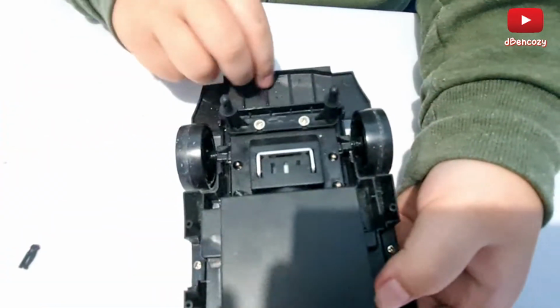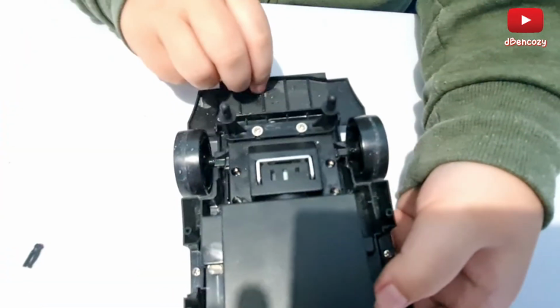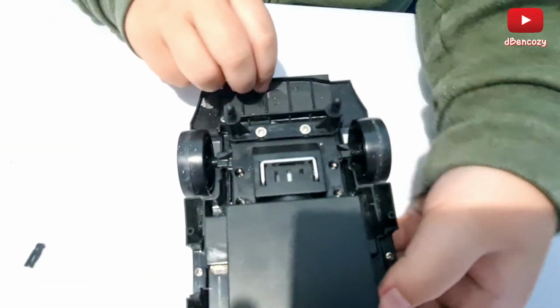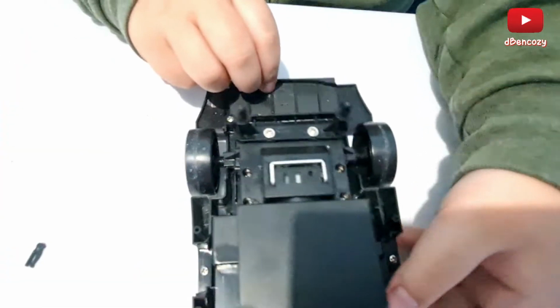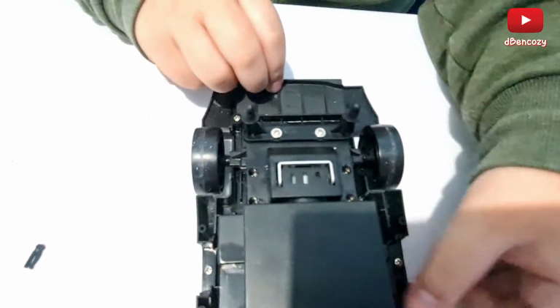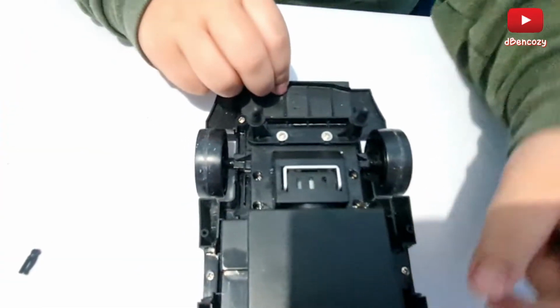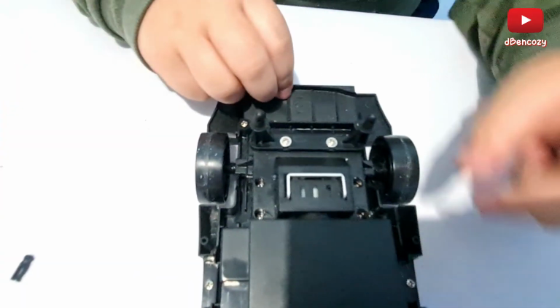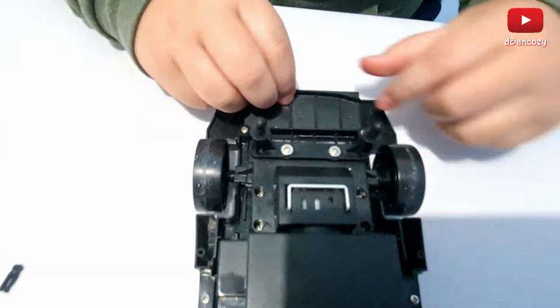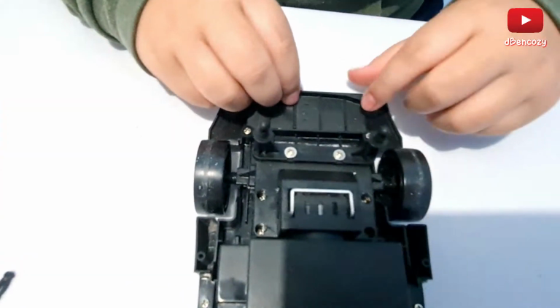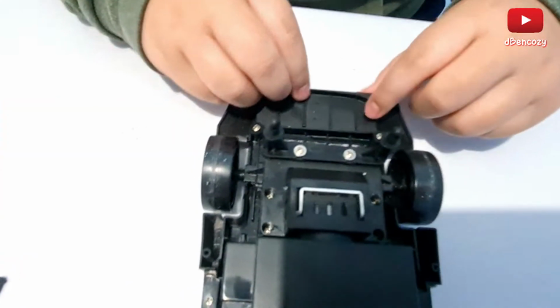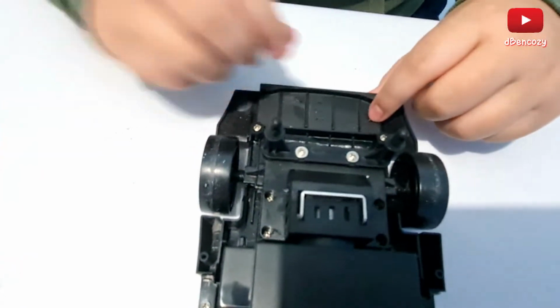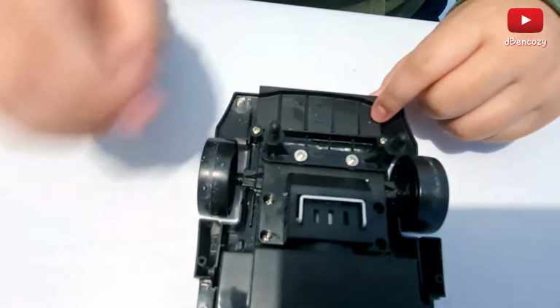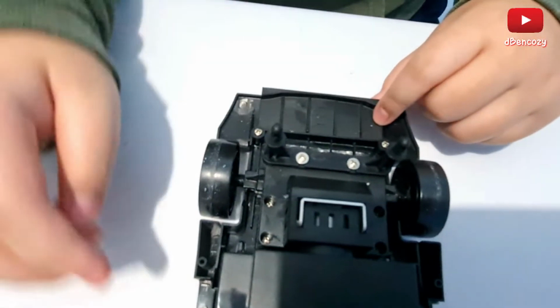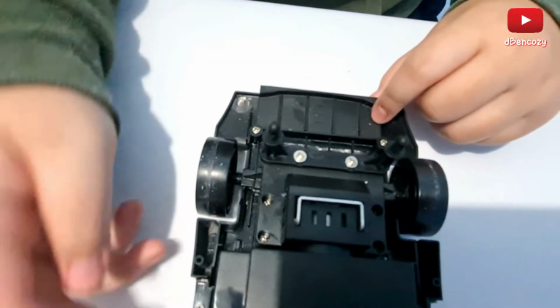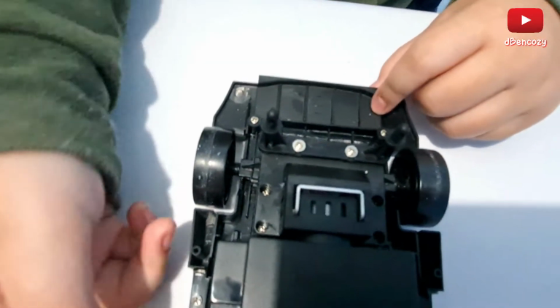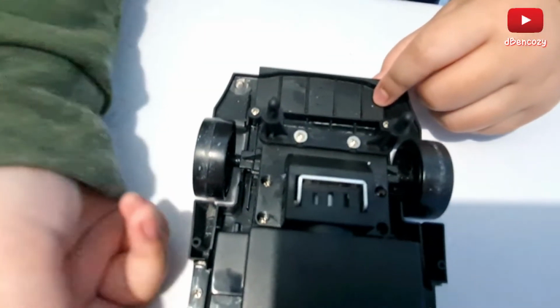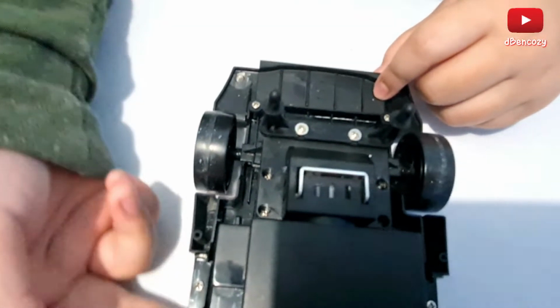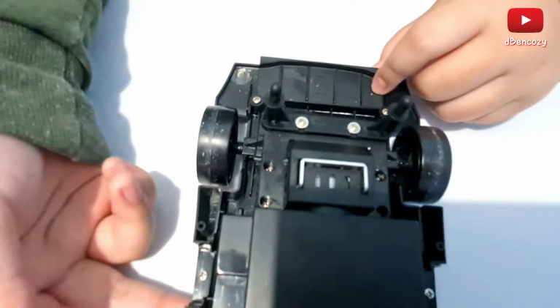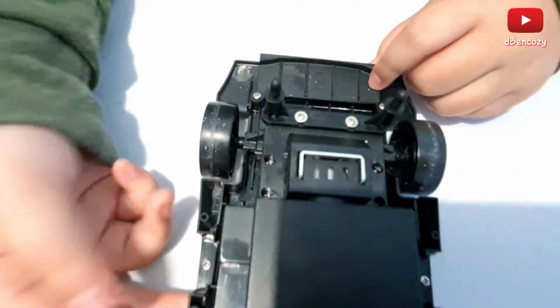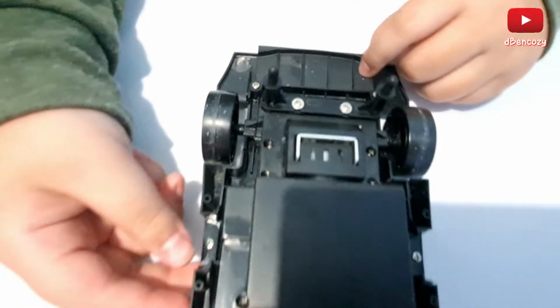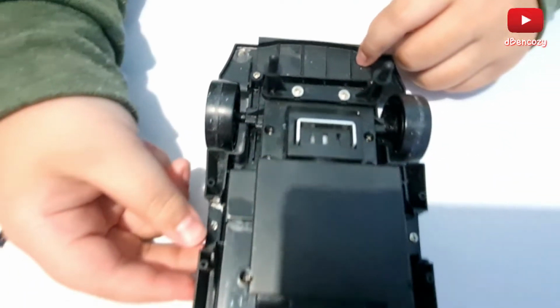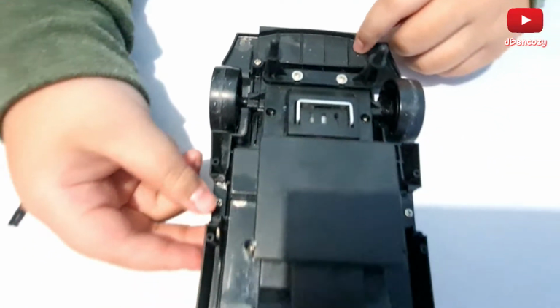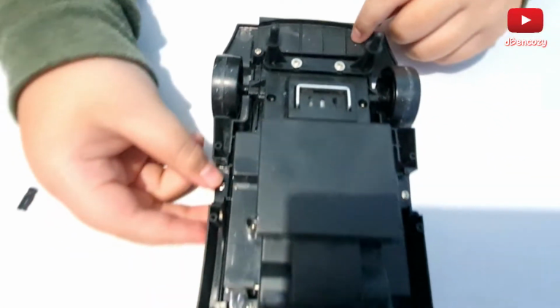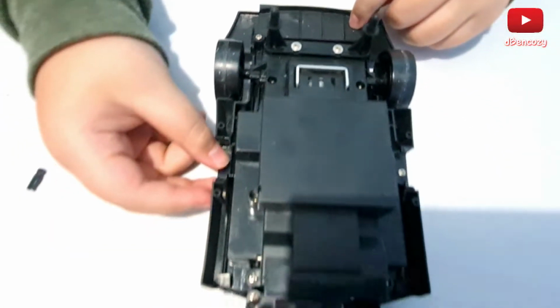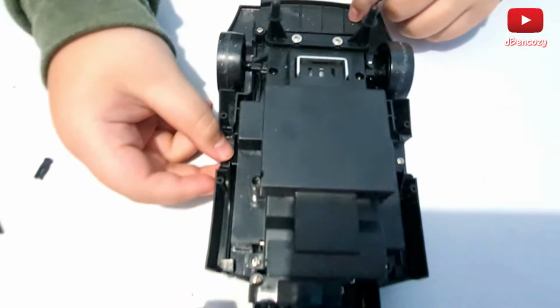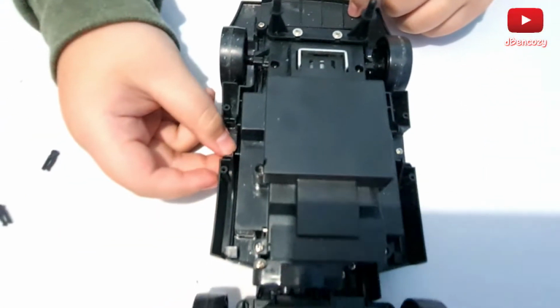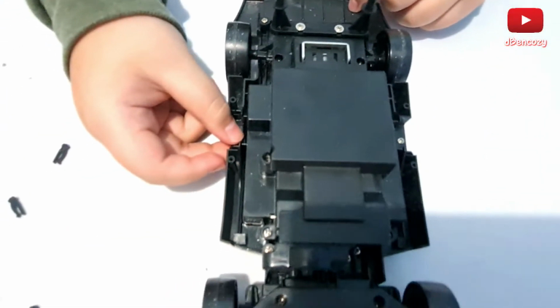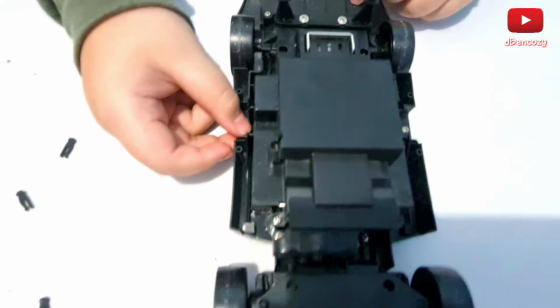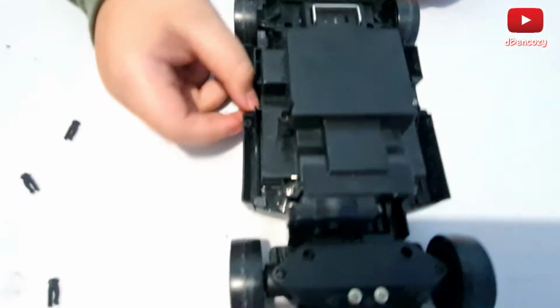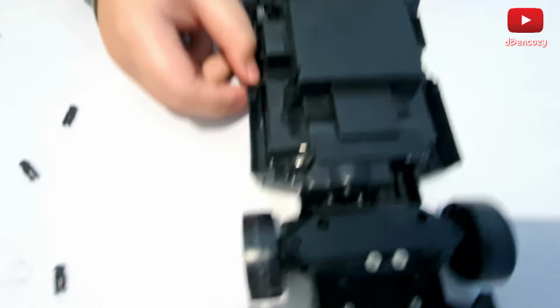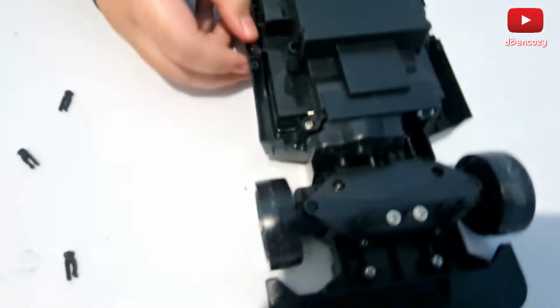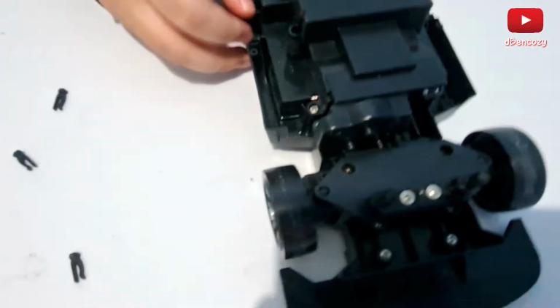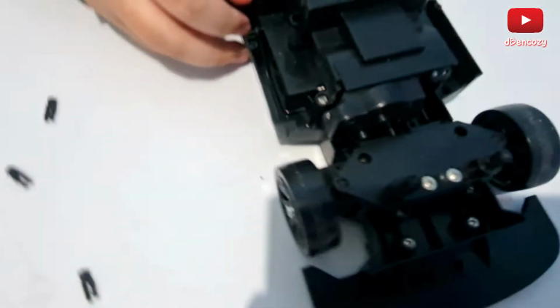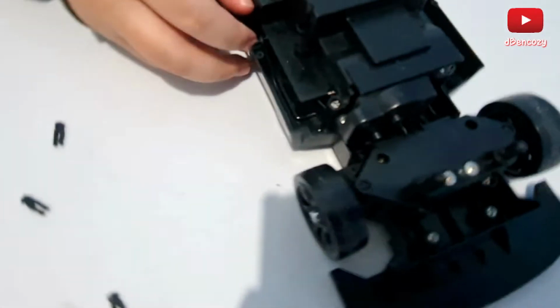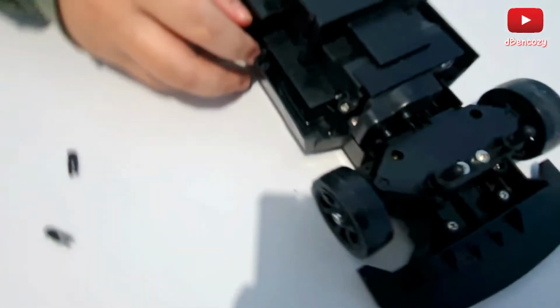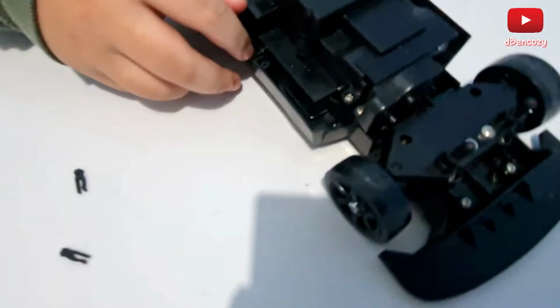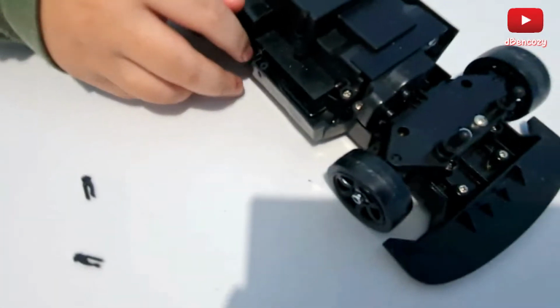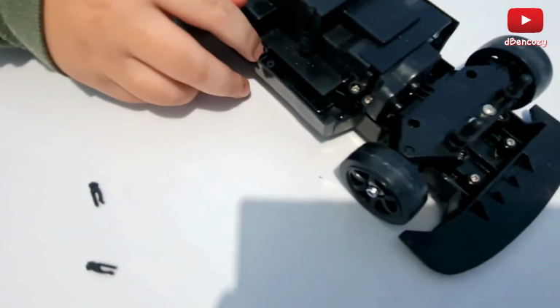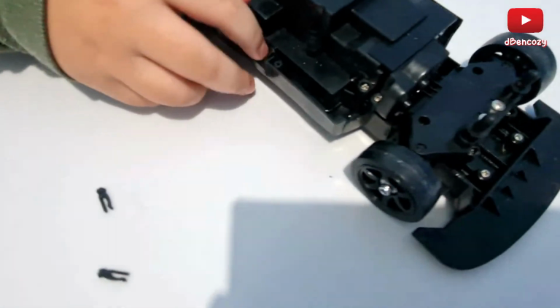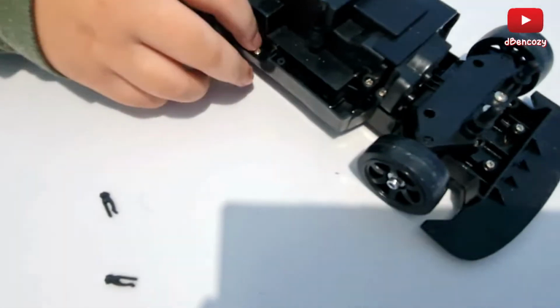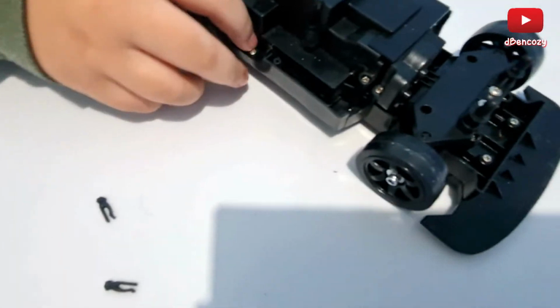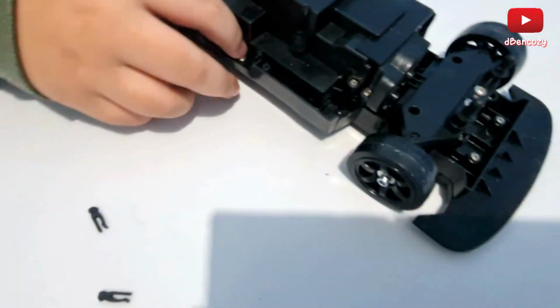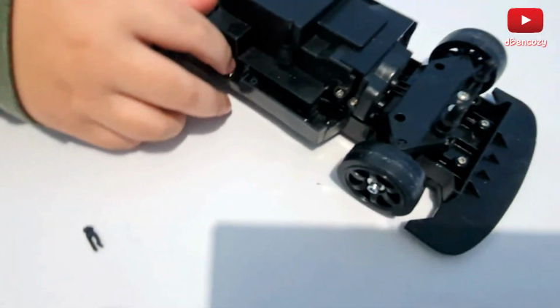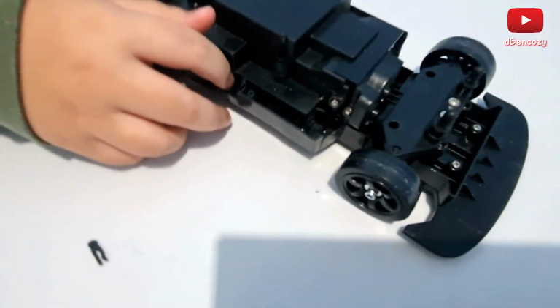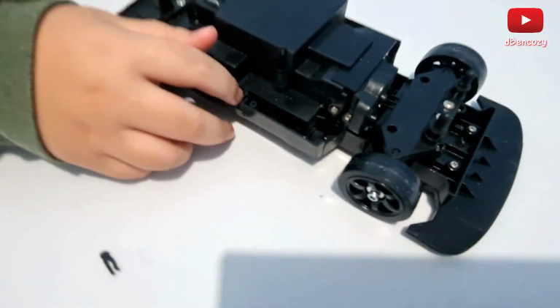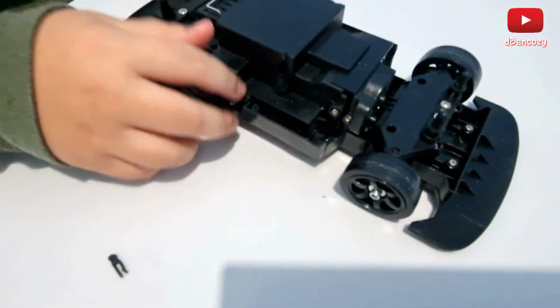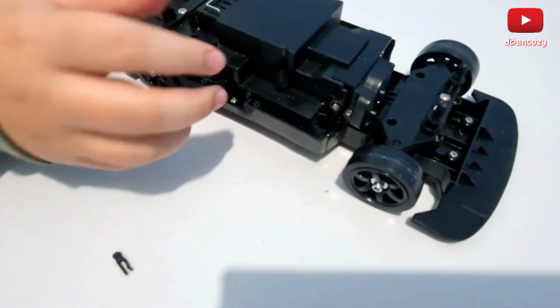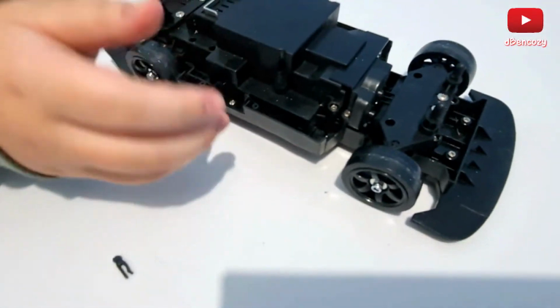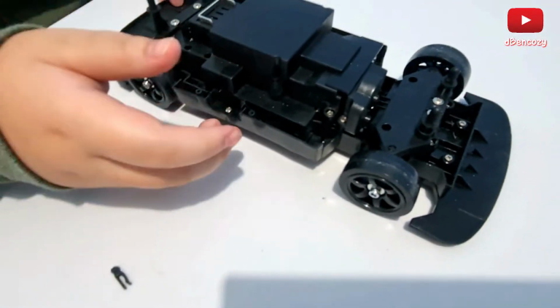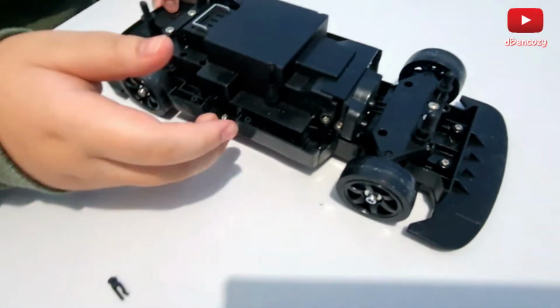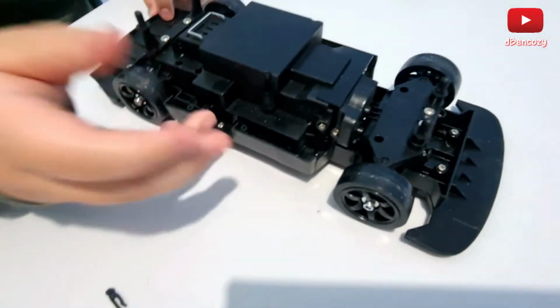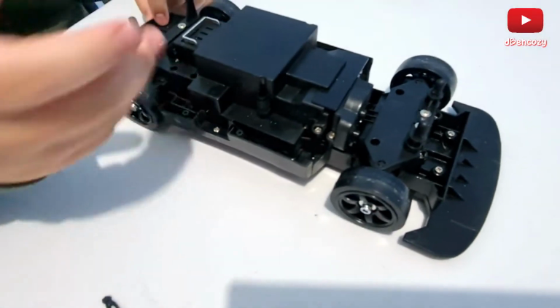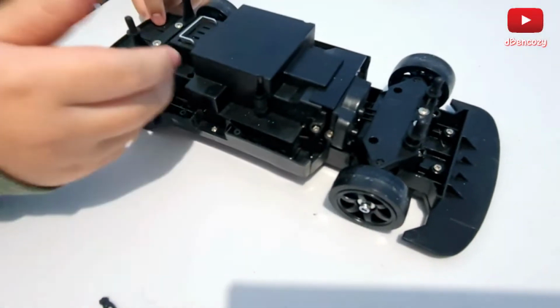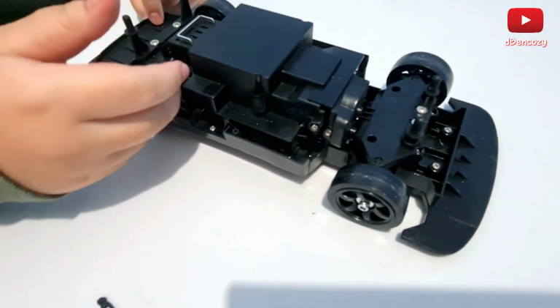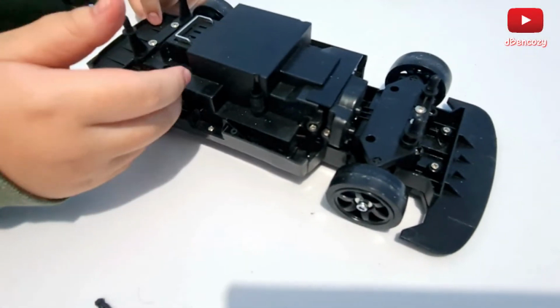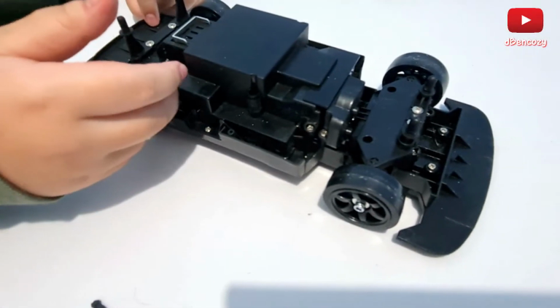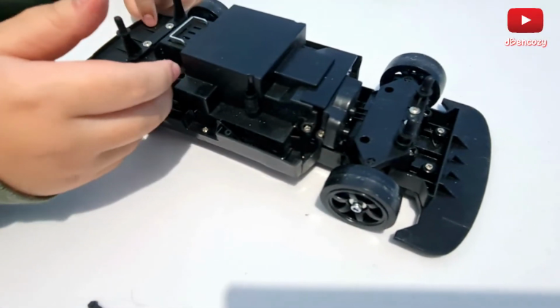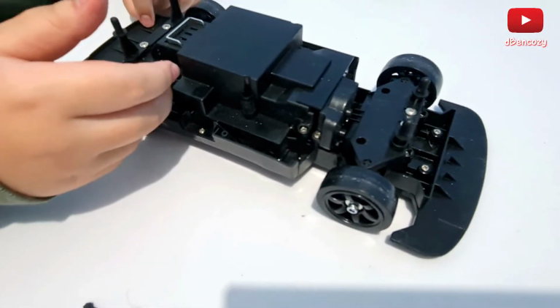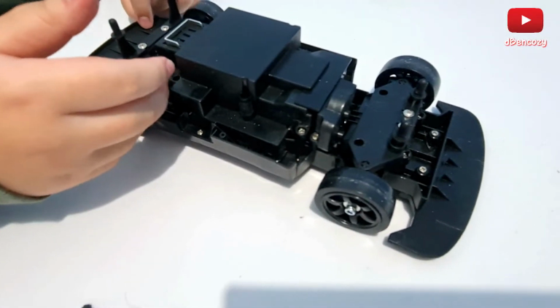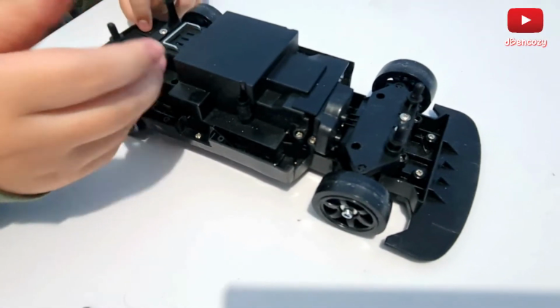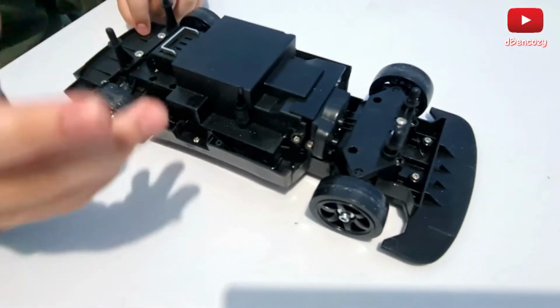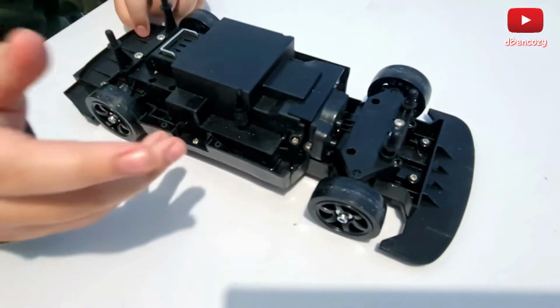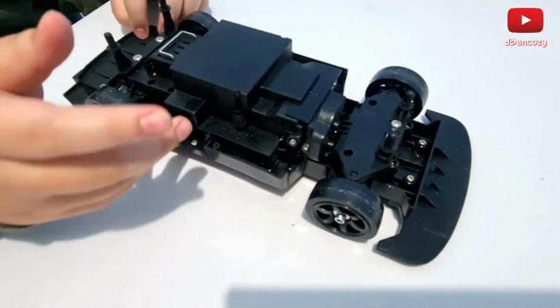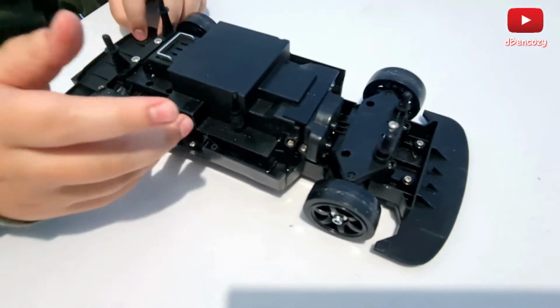Then we have the side skirts, which I'm not sure if you put them on the chassis or the car.